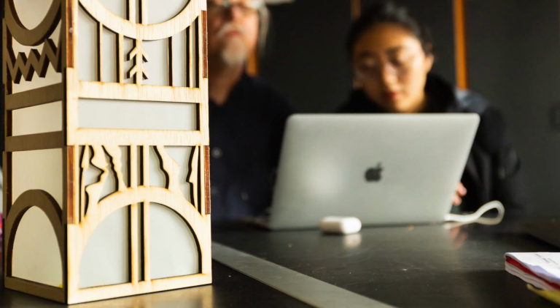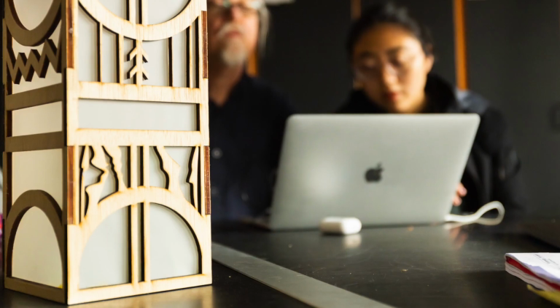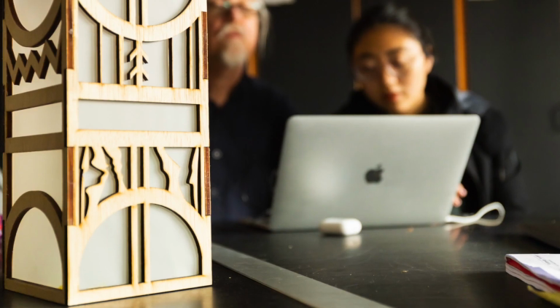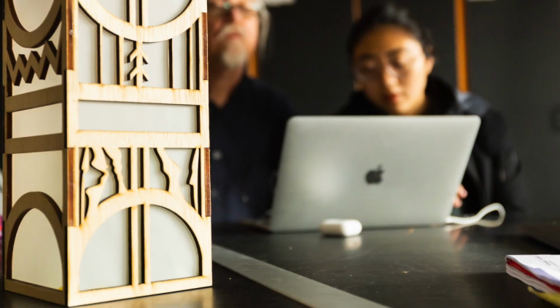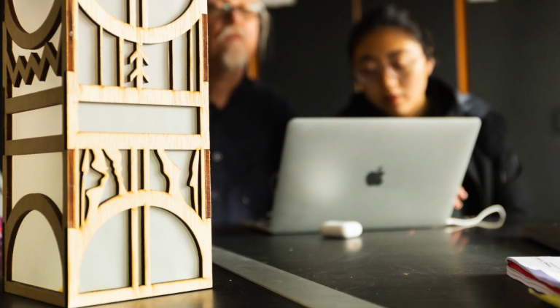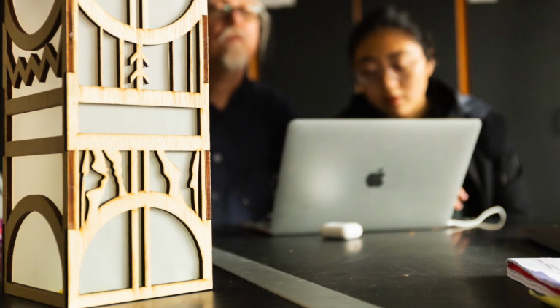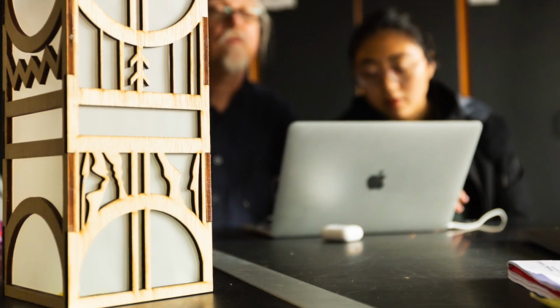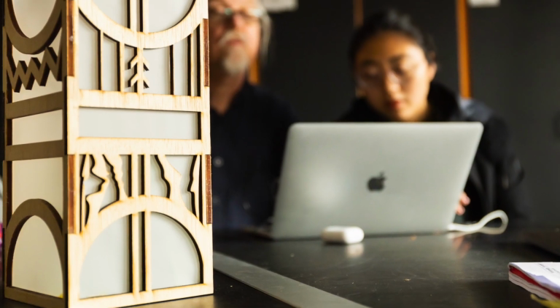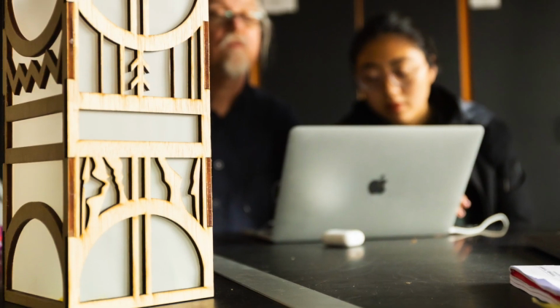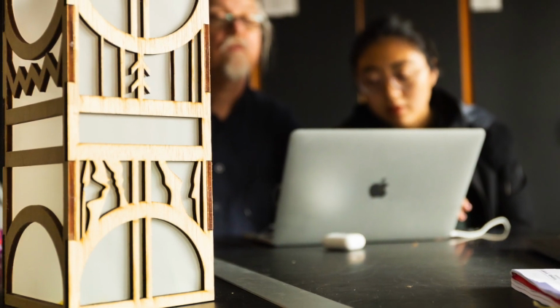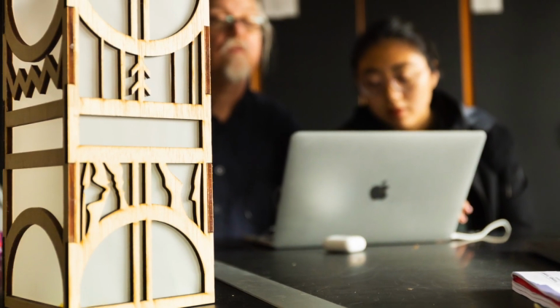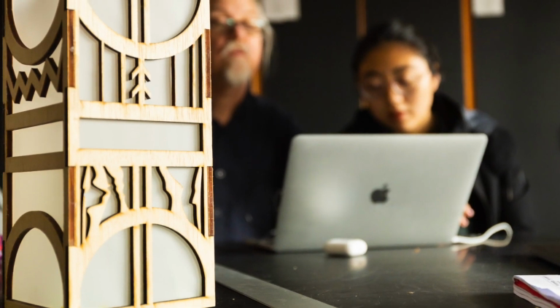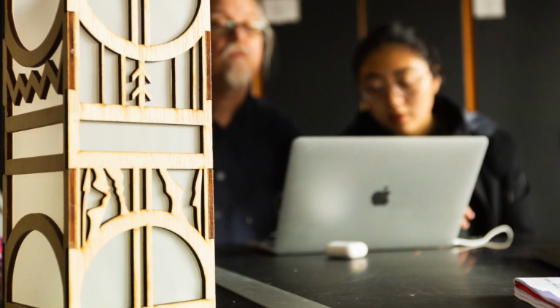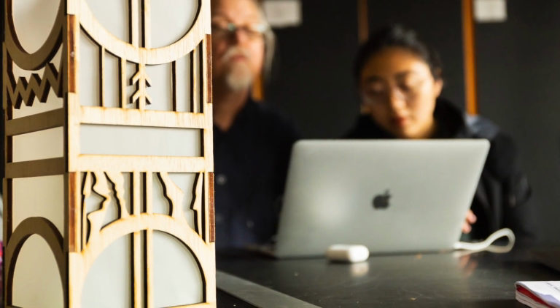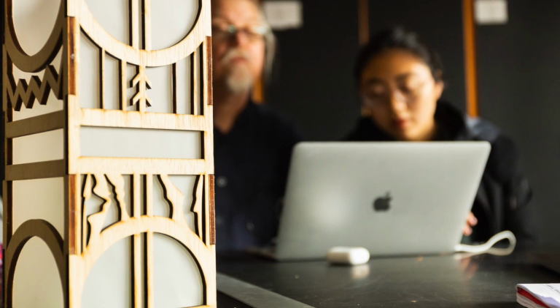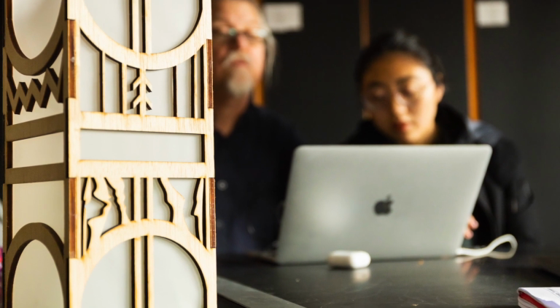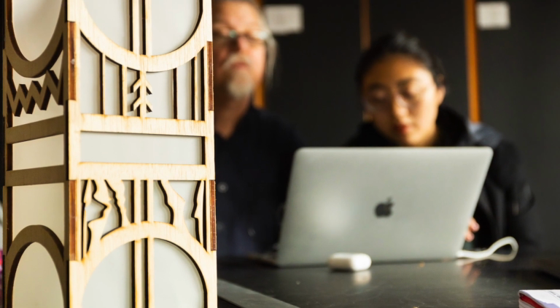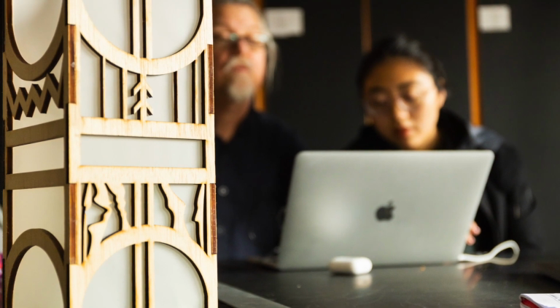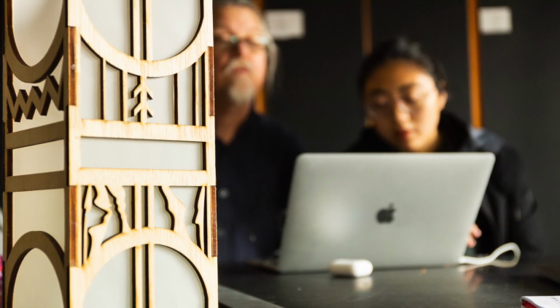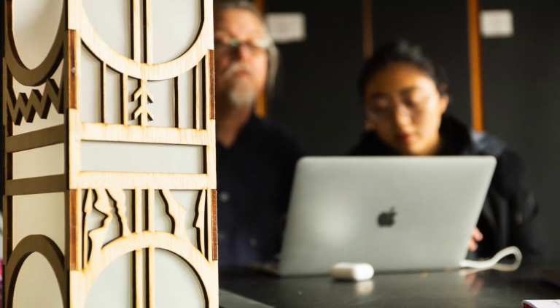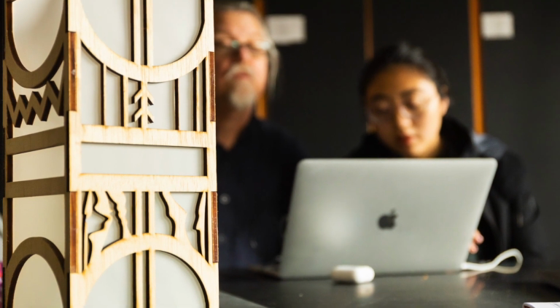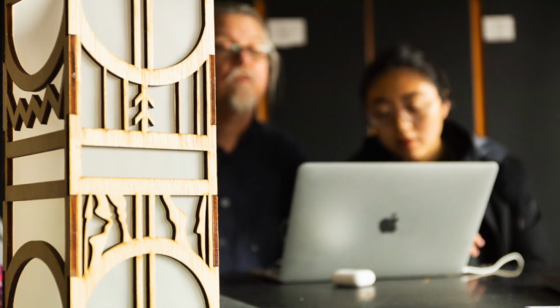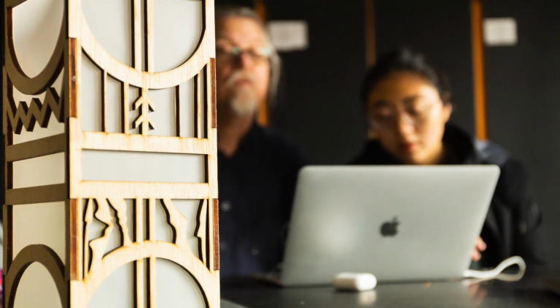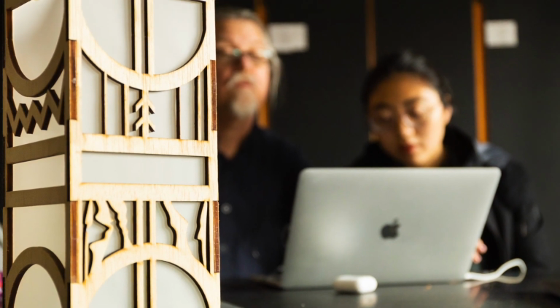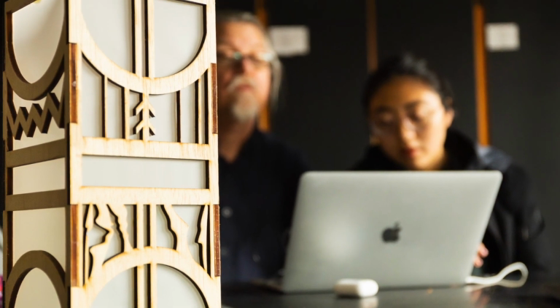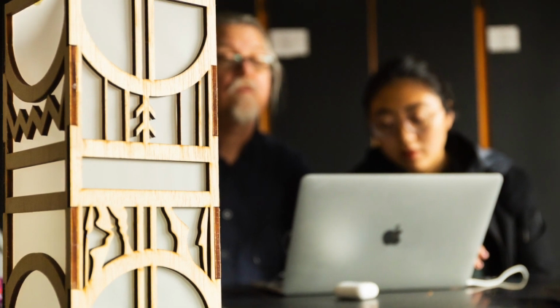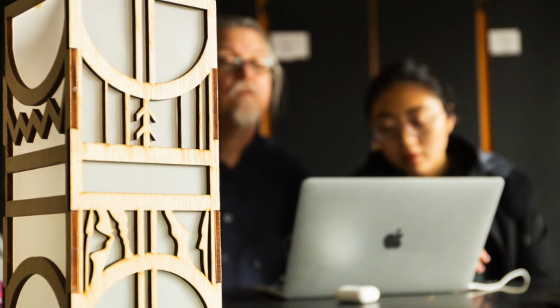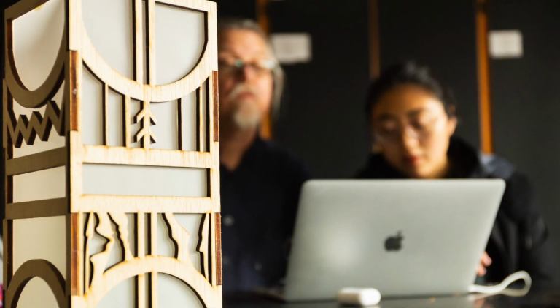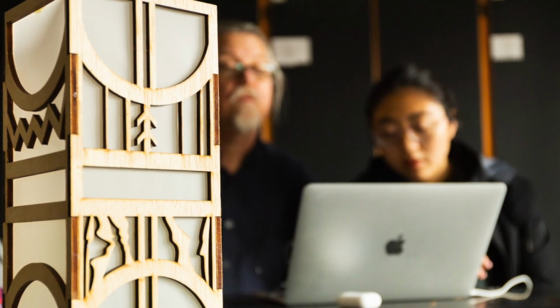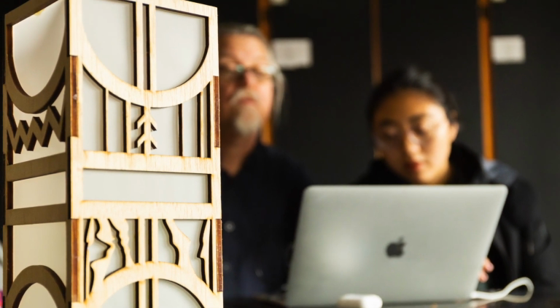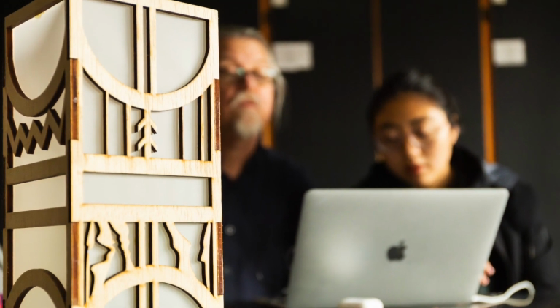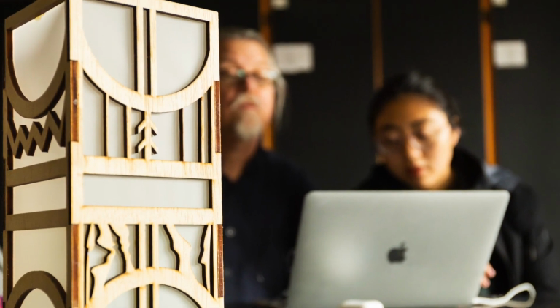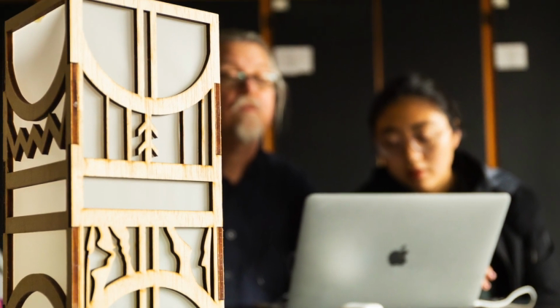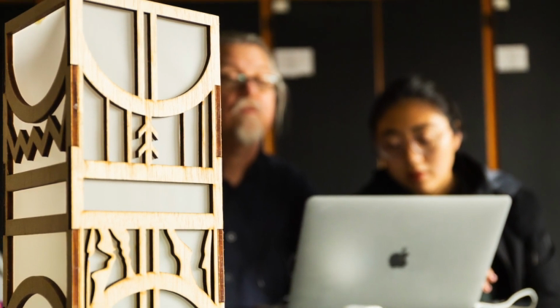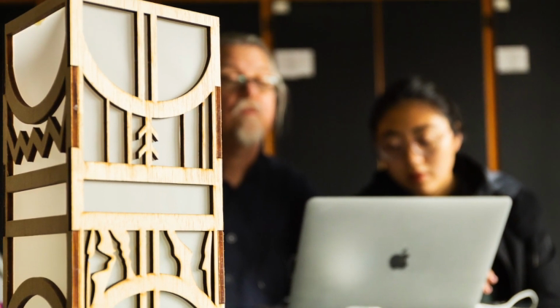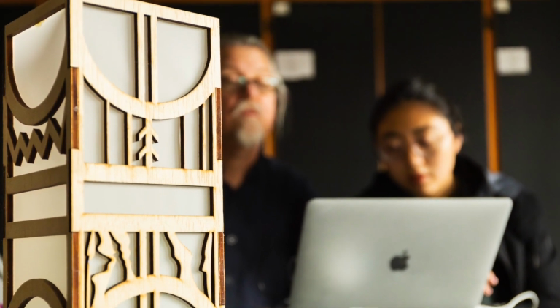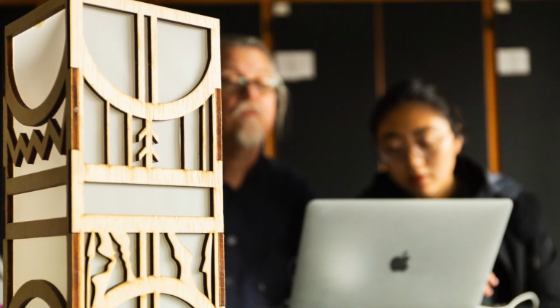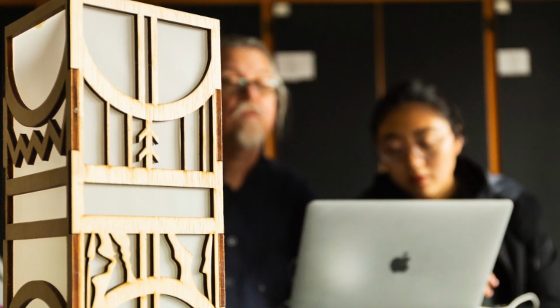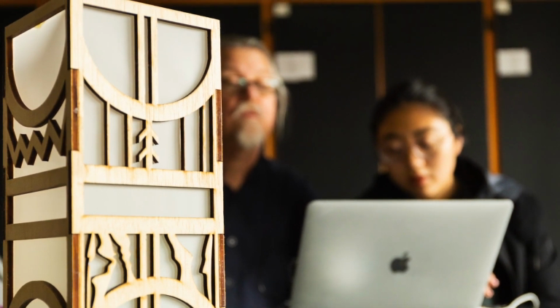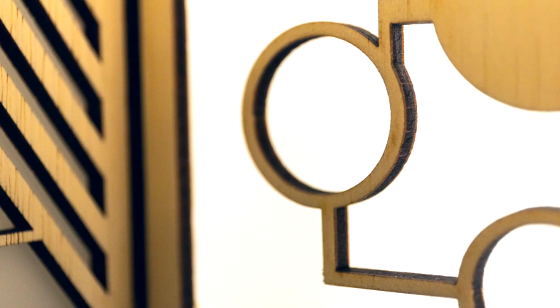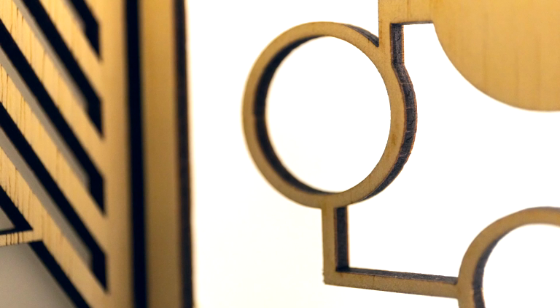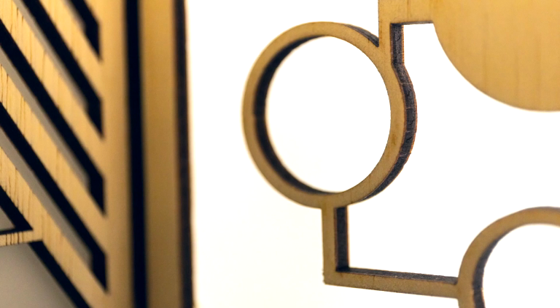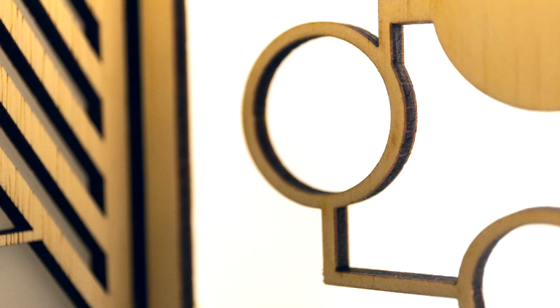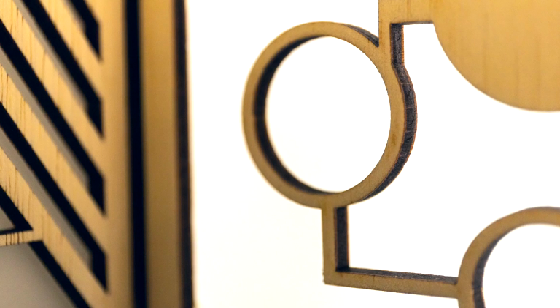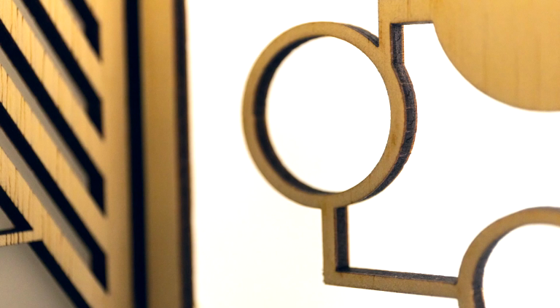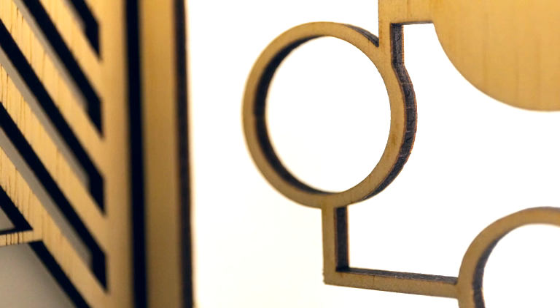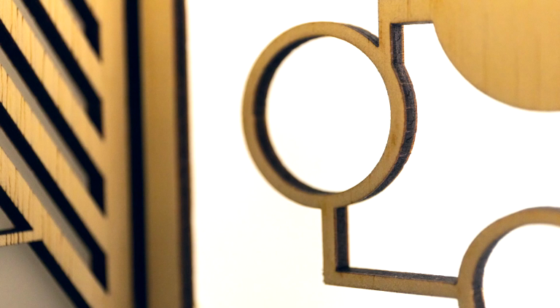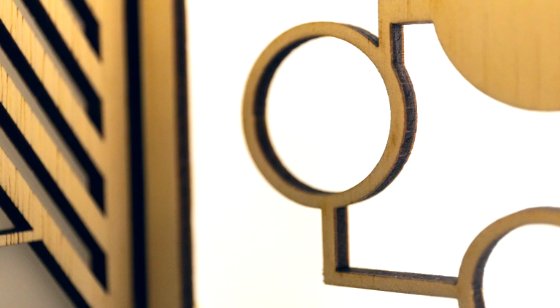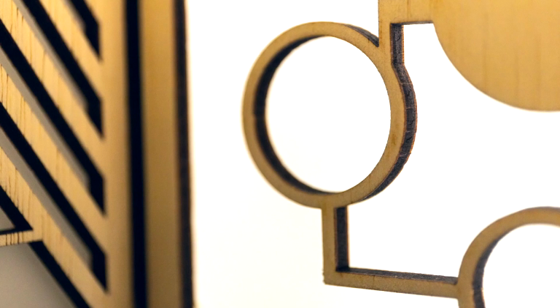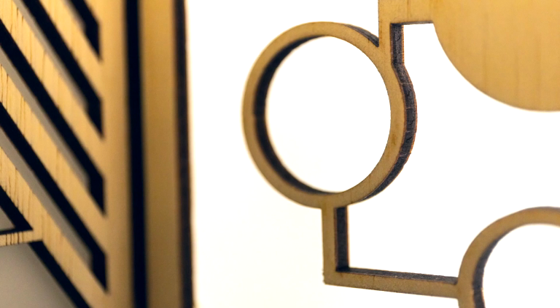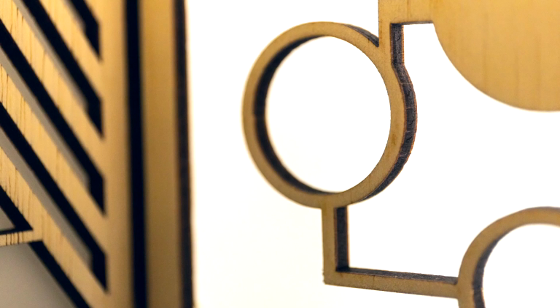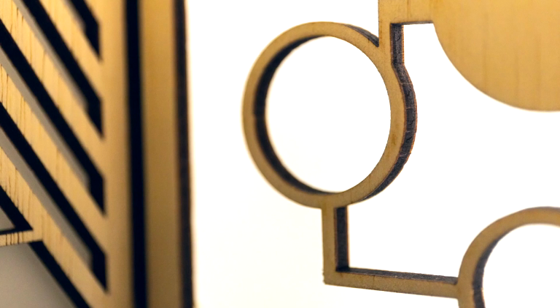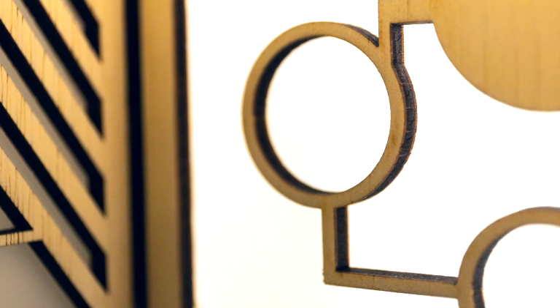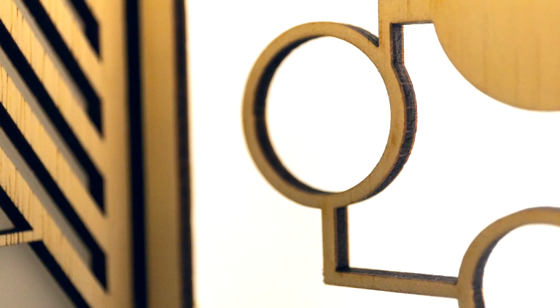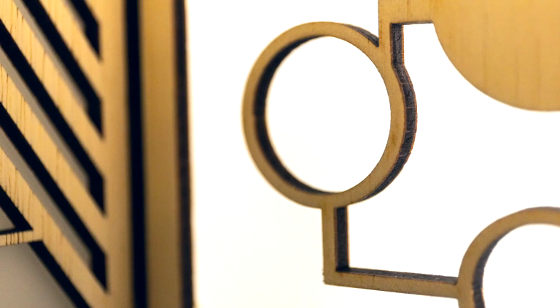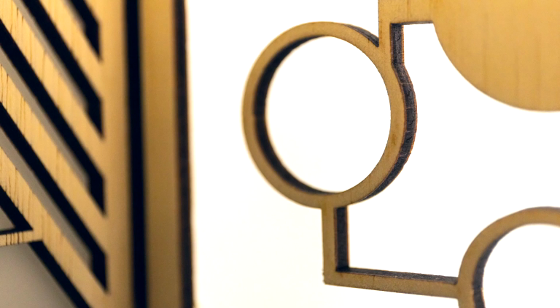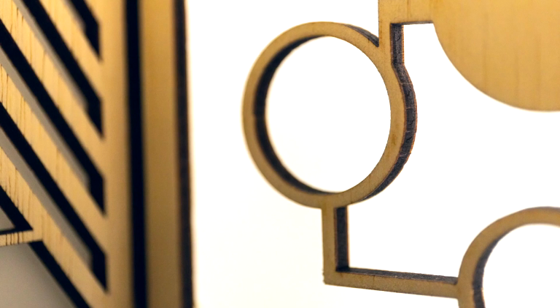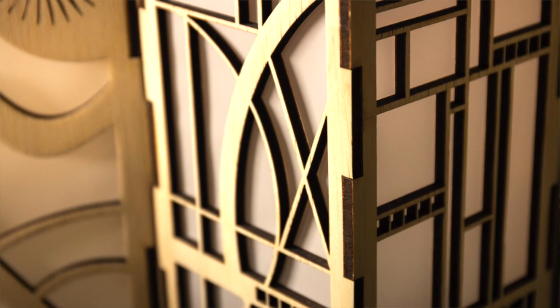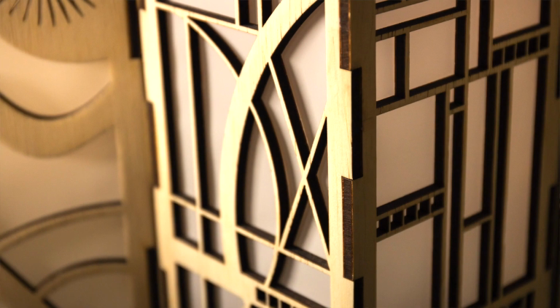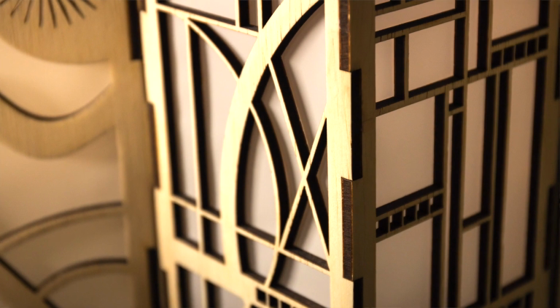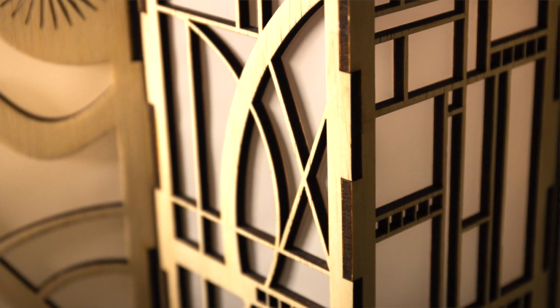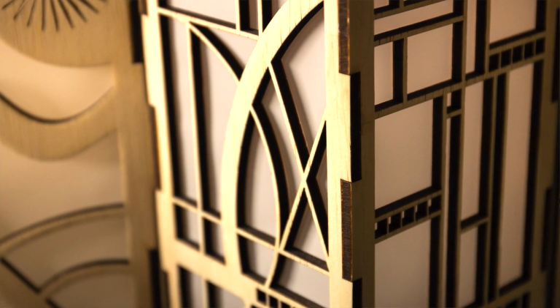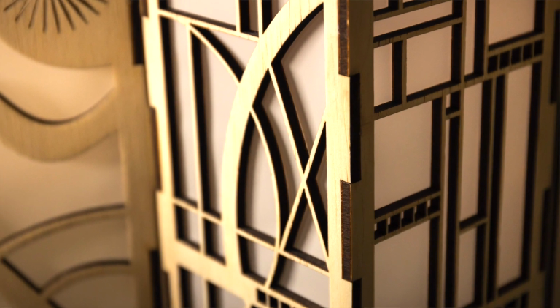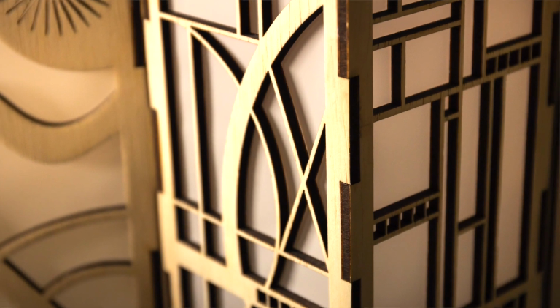While they're learning the Rhino 3D software, I asked them to look at the windows of Frank Lloyd Wright for inspiration.